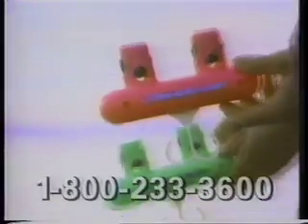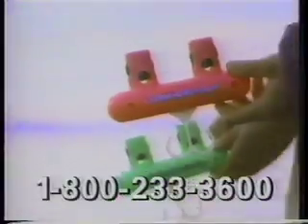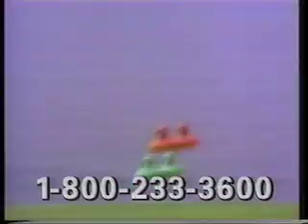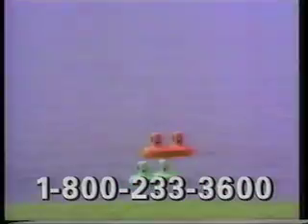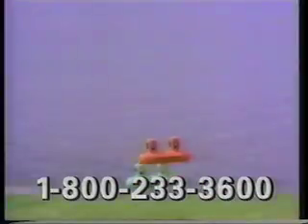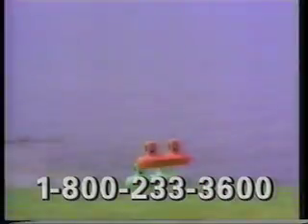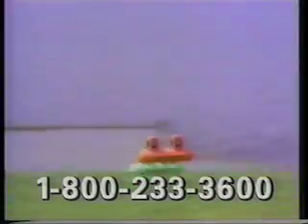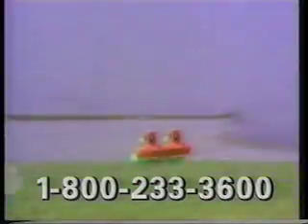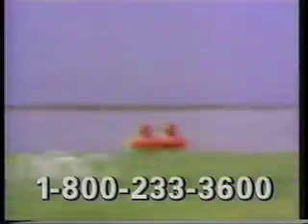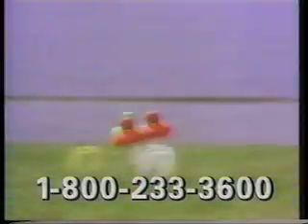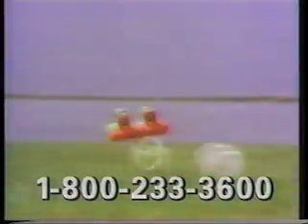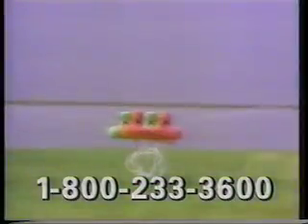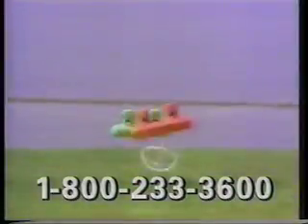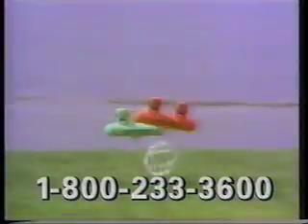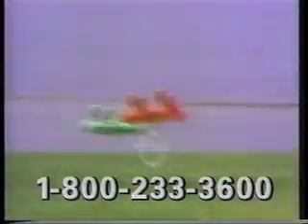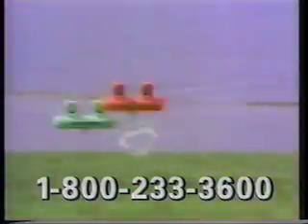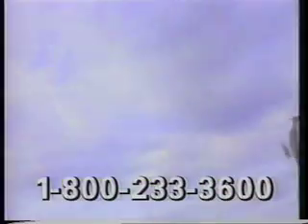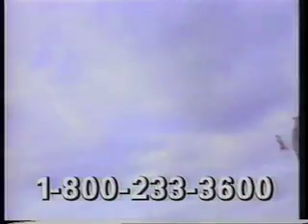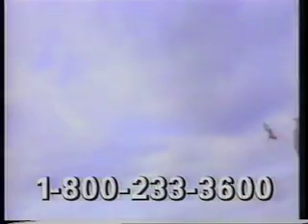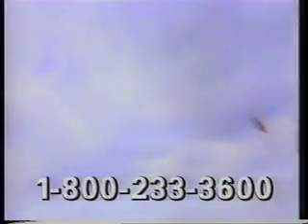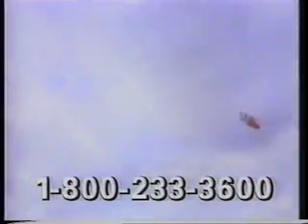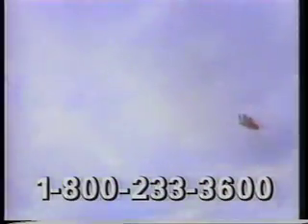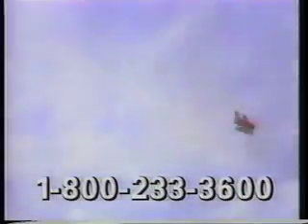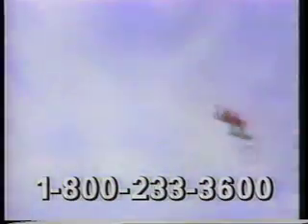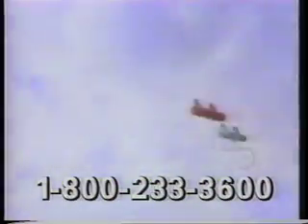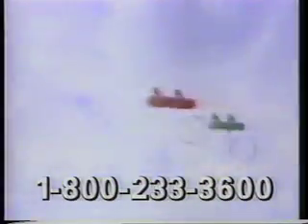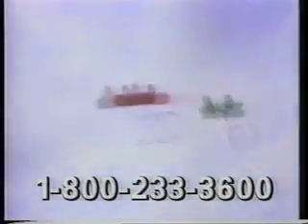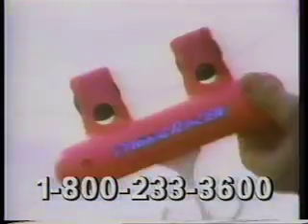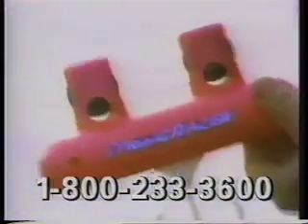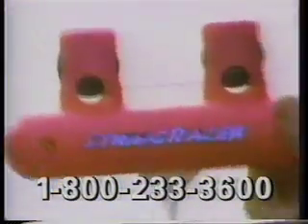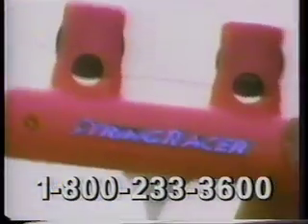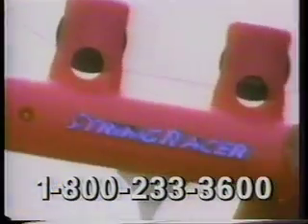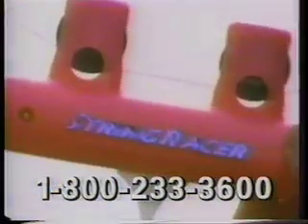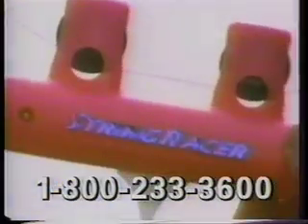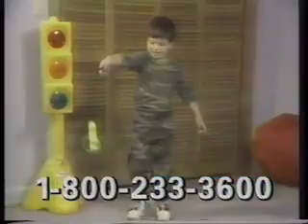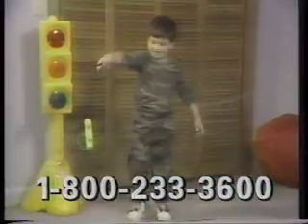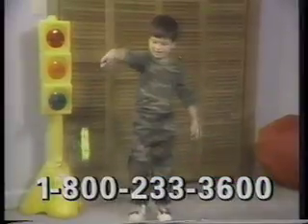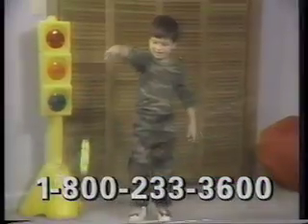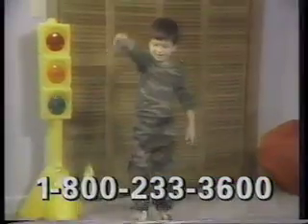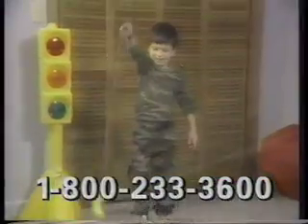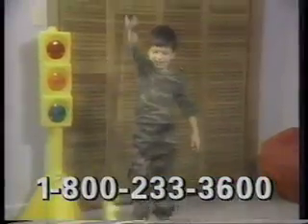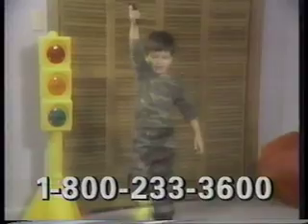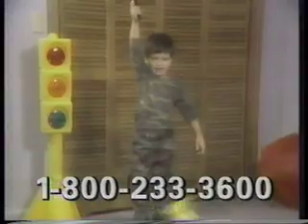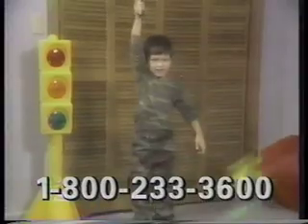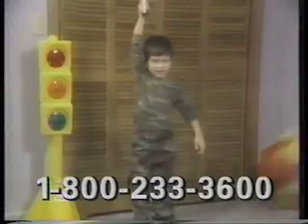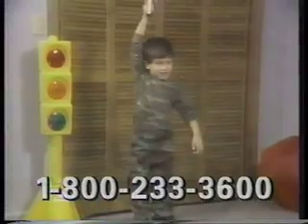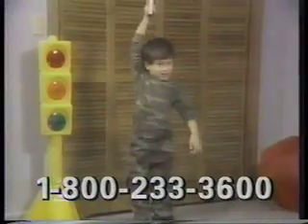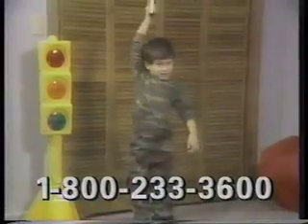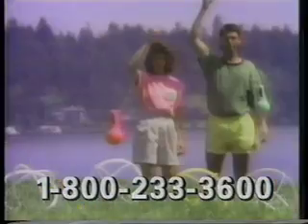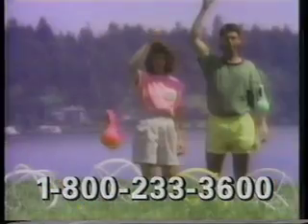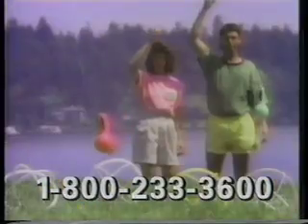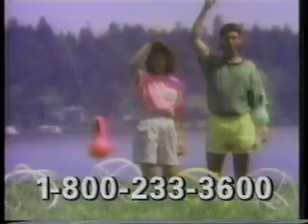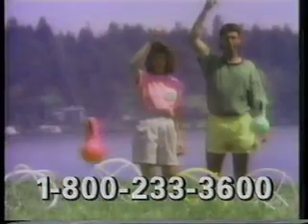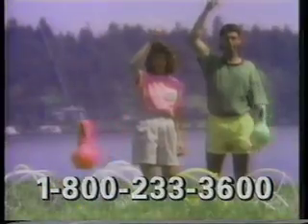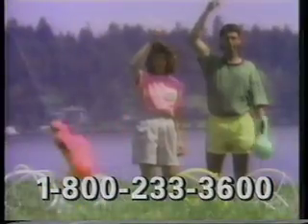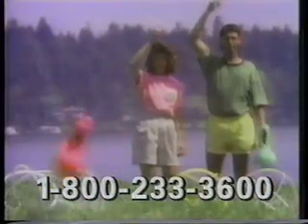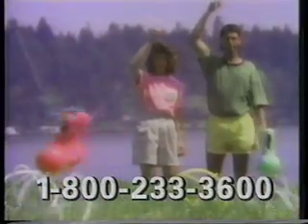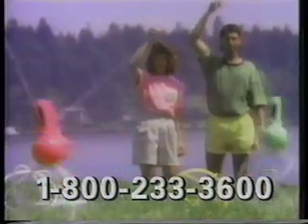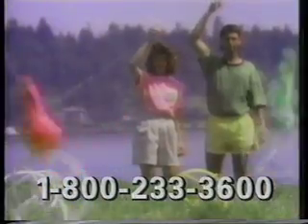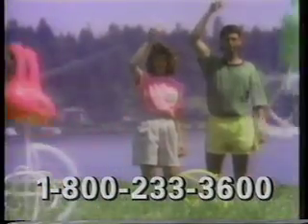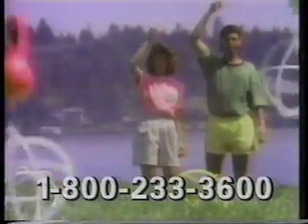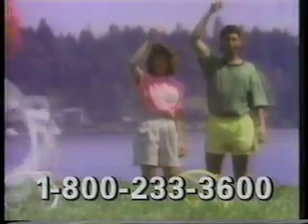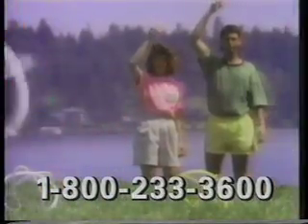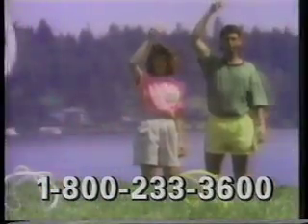Get ready to order the amazing new String Racer. String Racer is easy enough for a 5-year-old, yet challenges even adults.